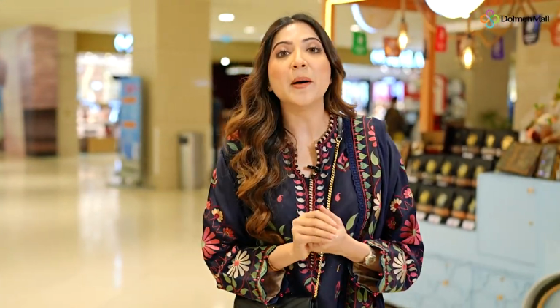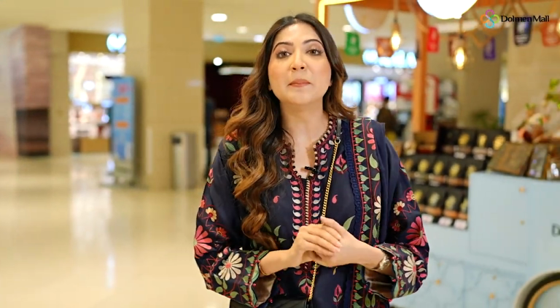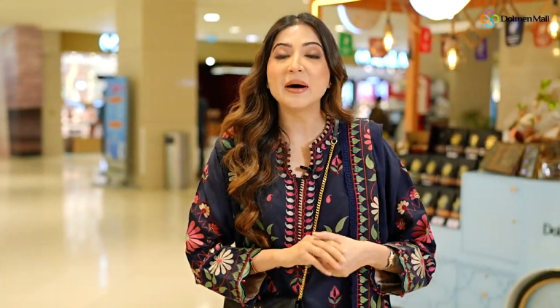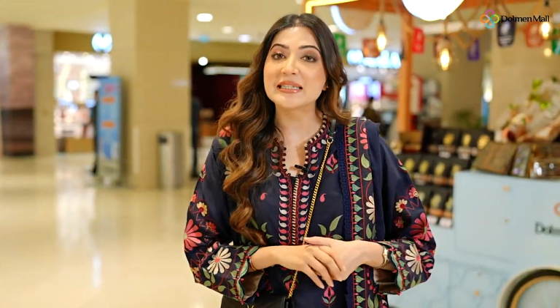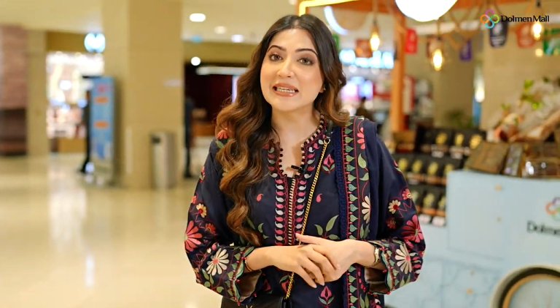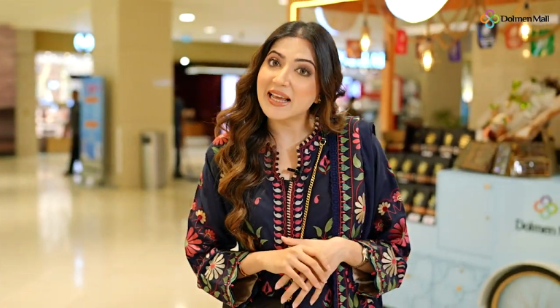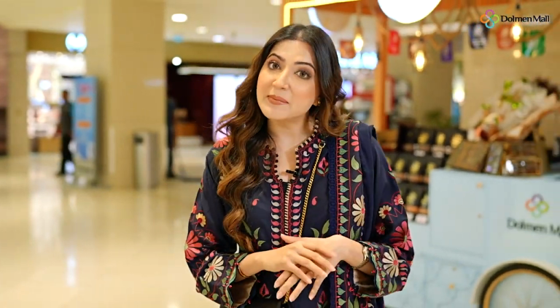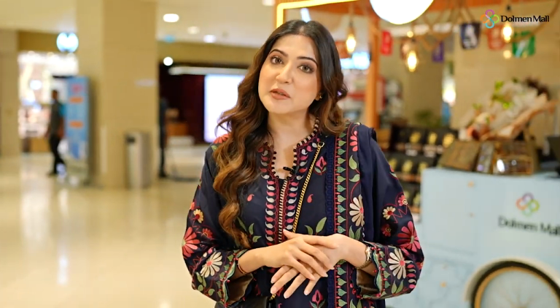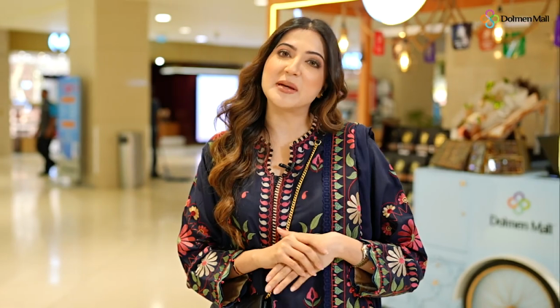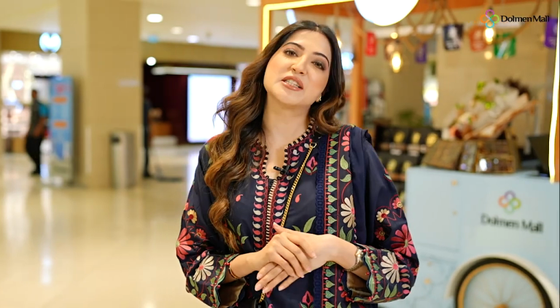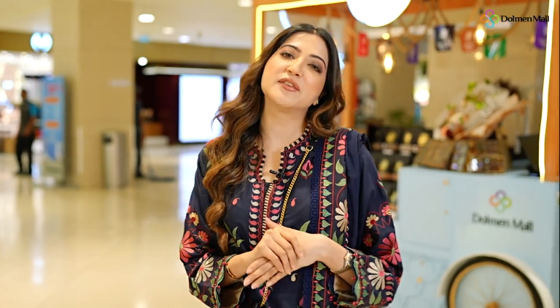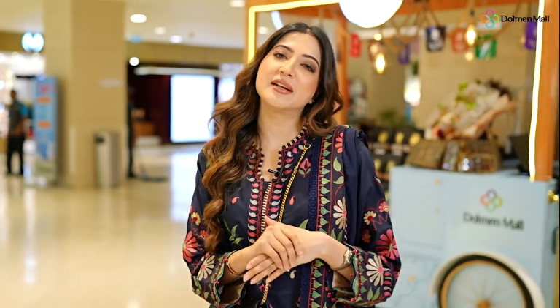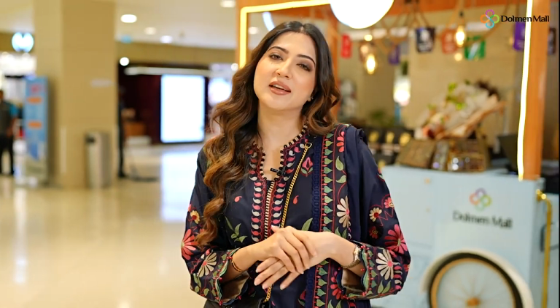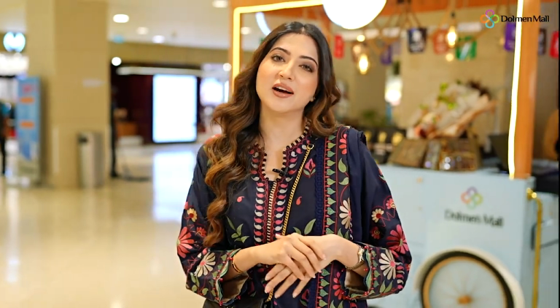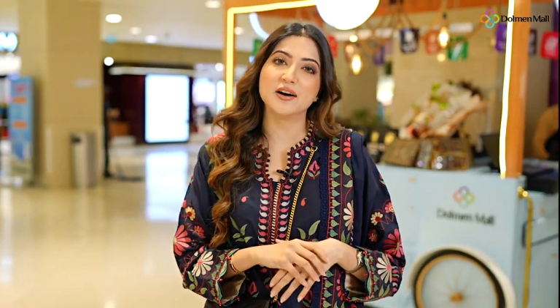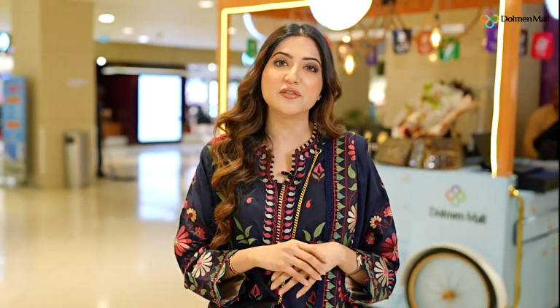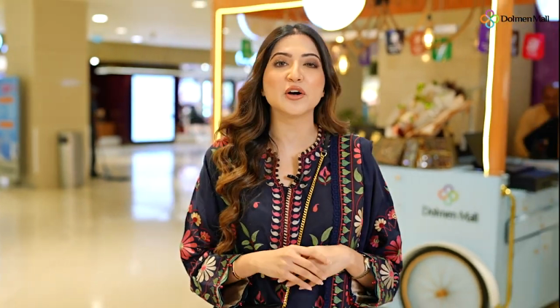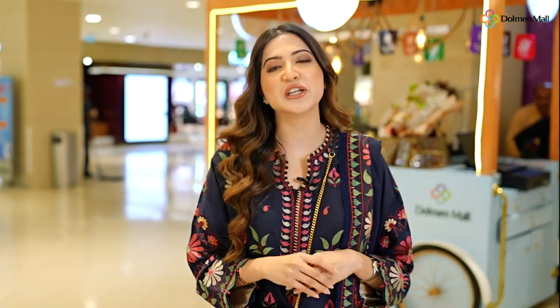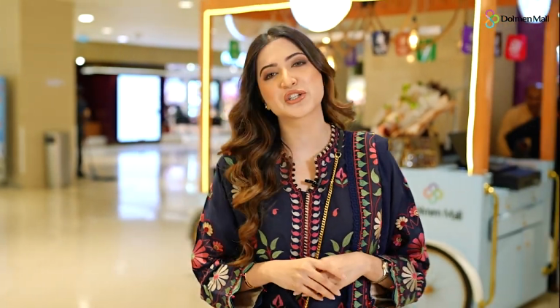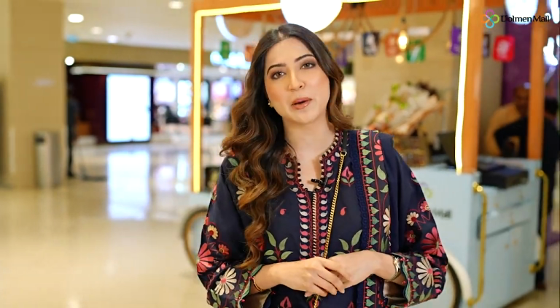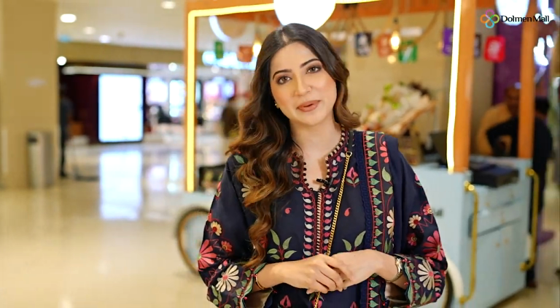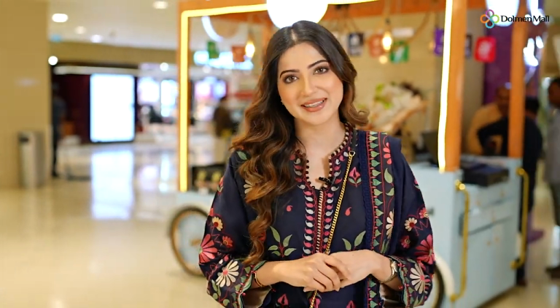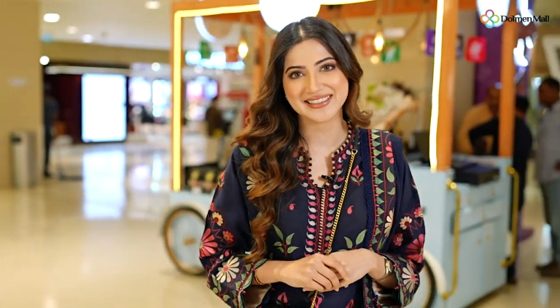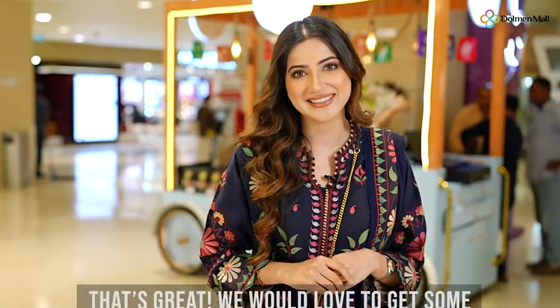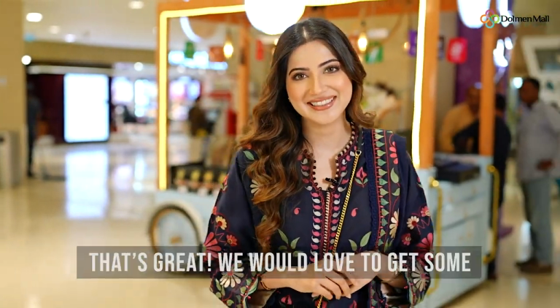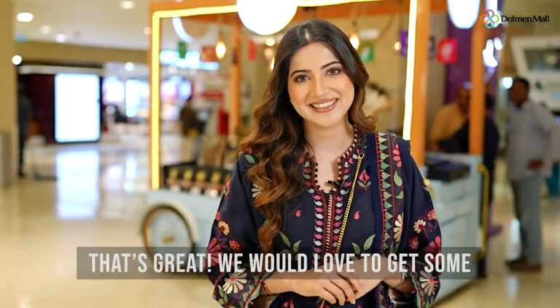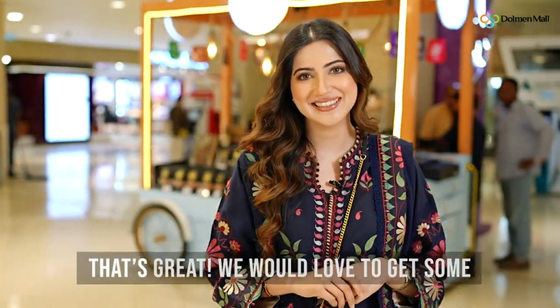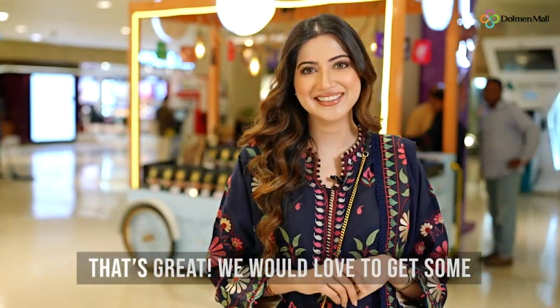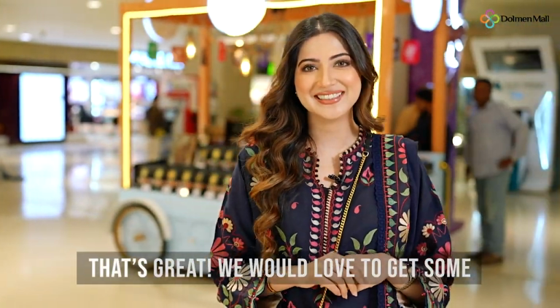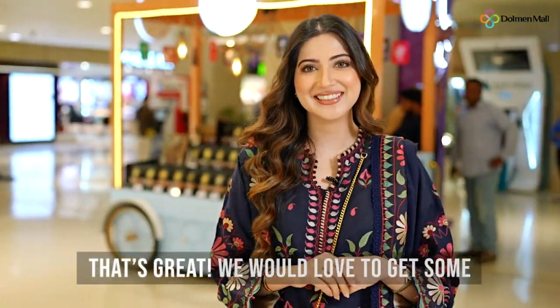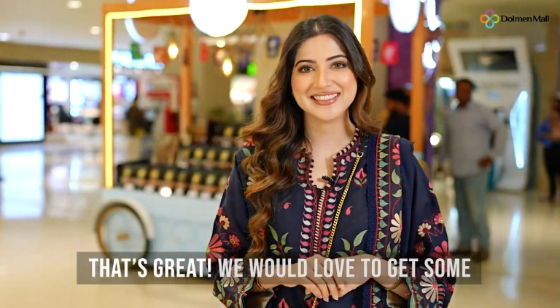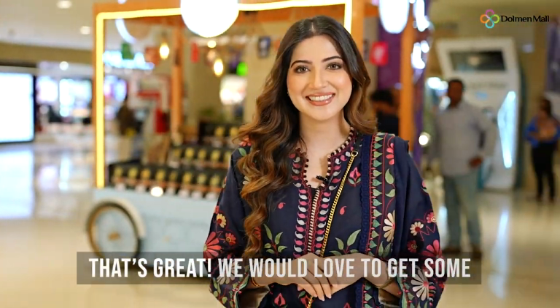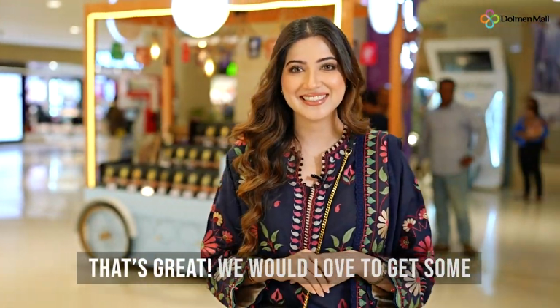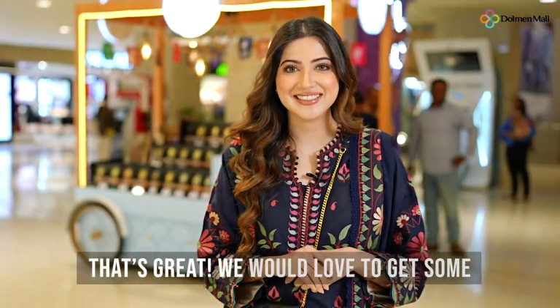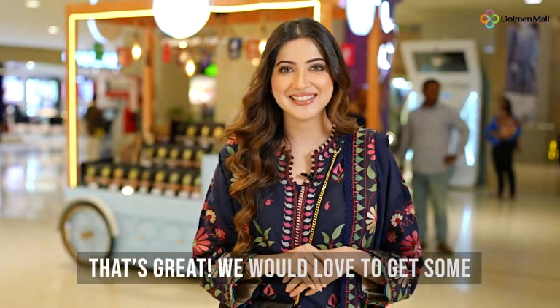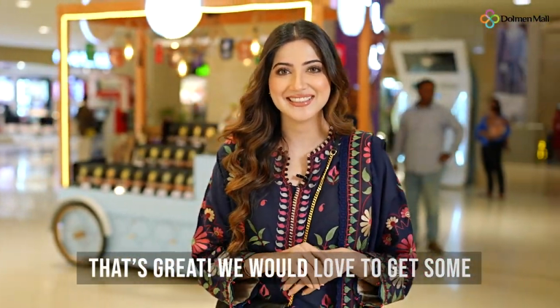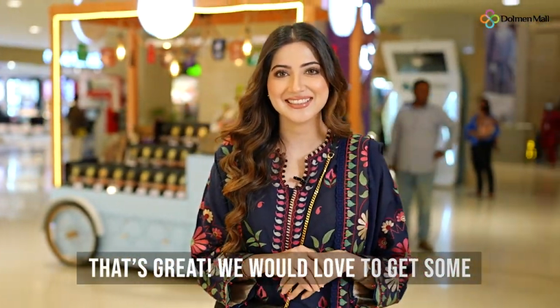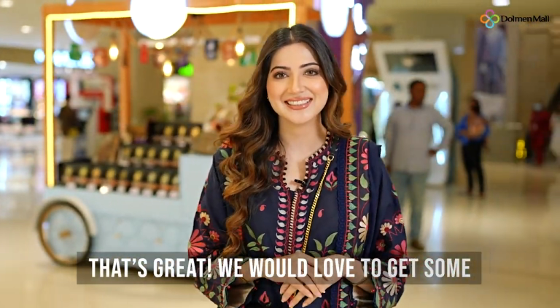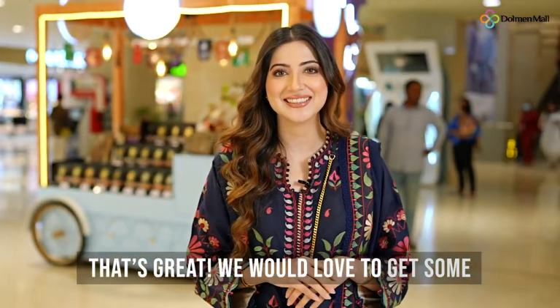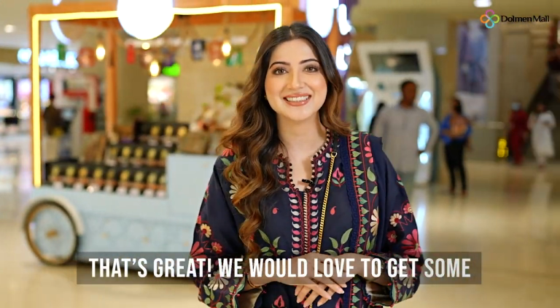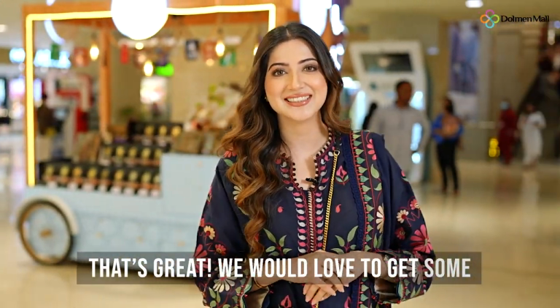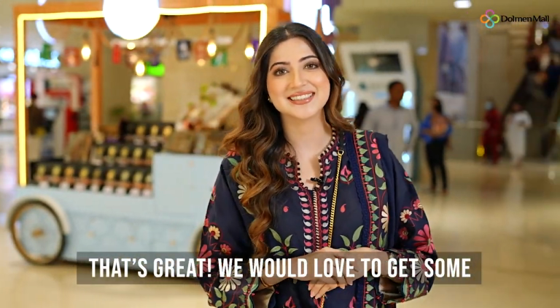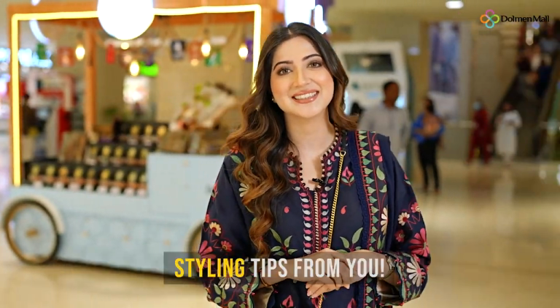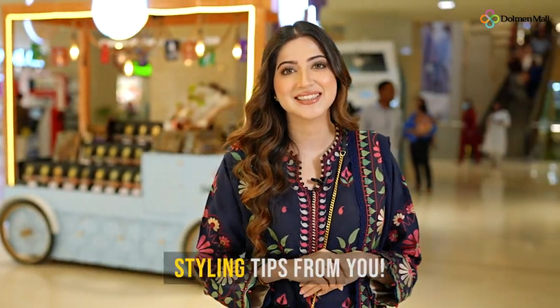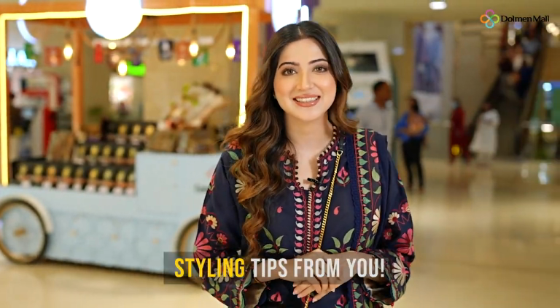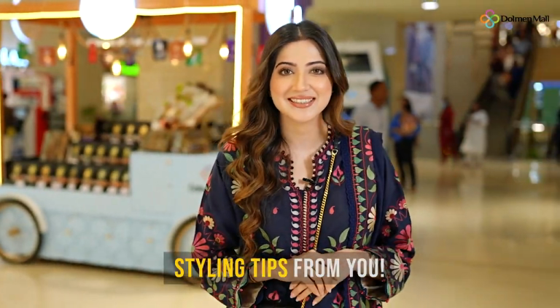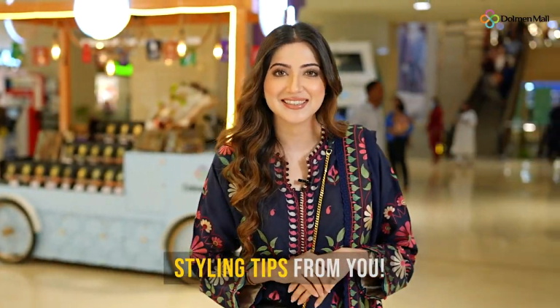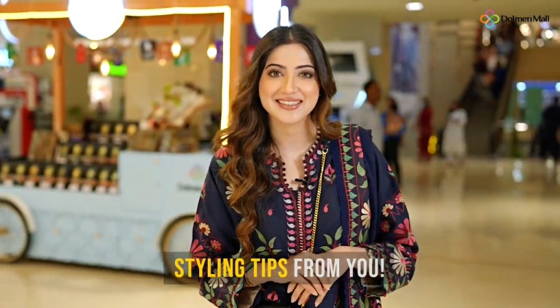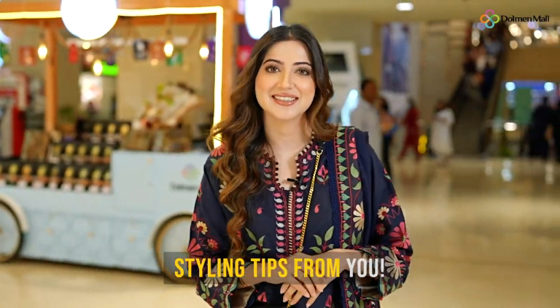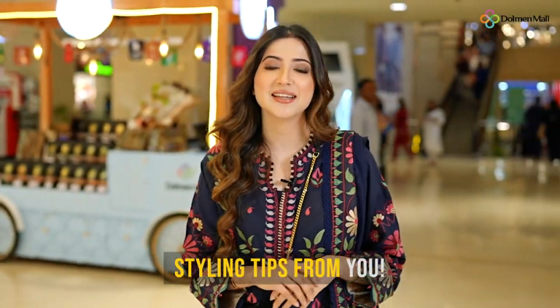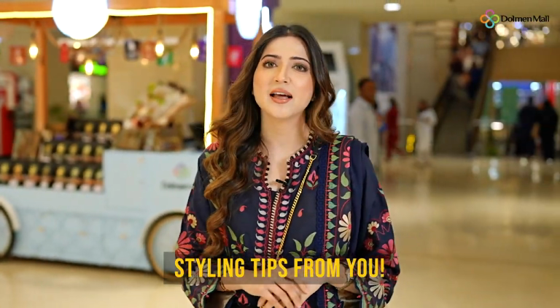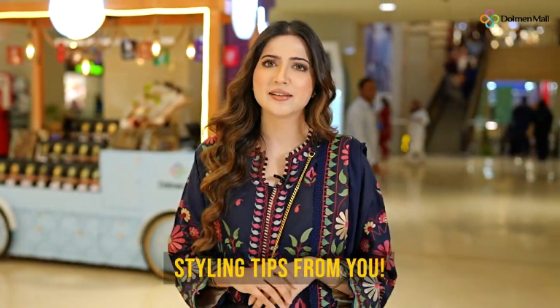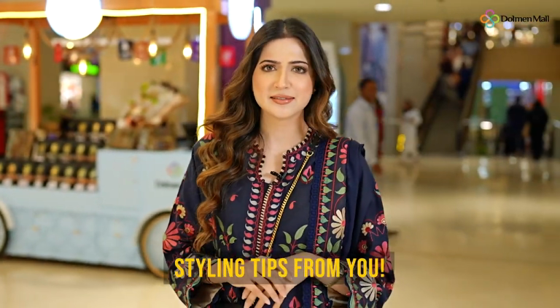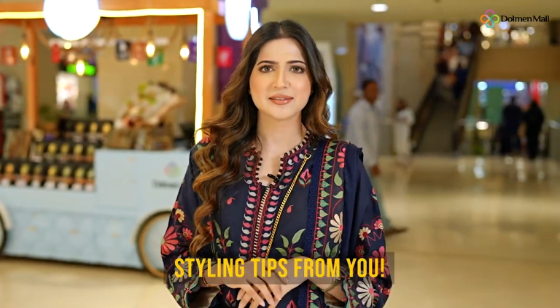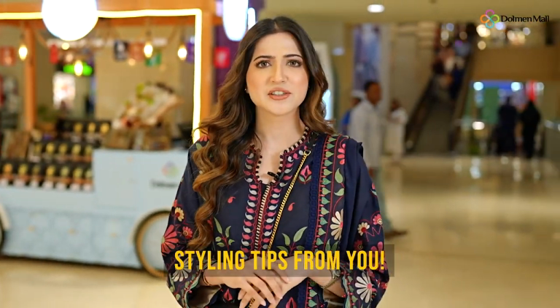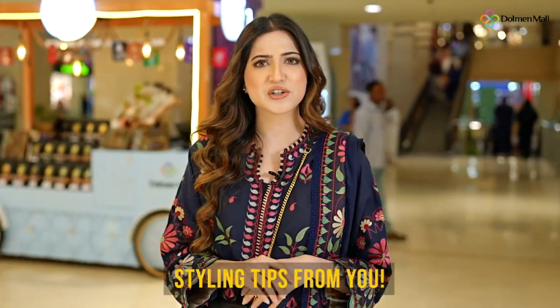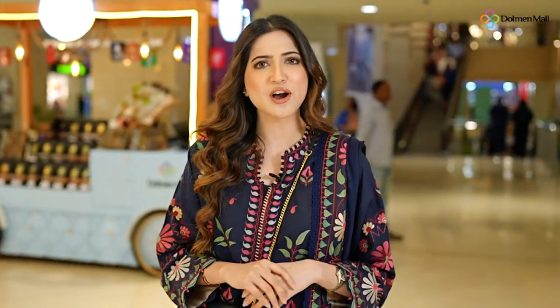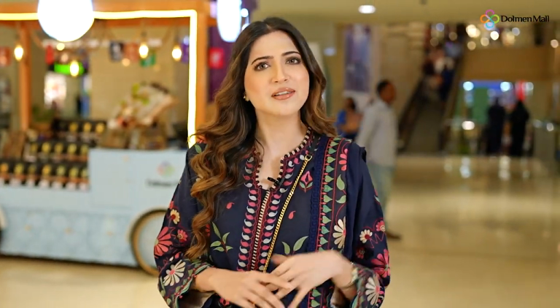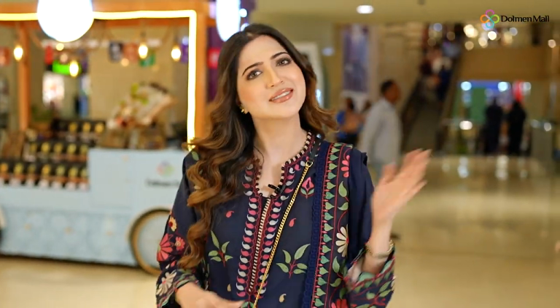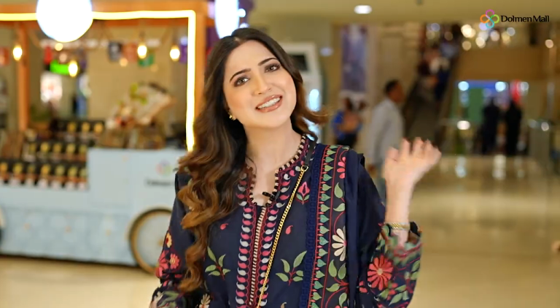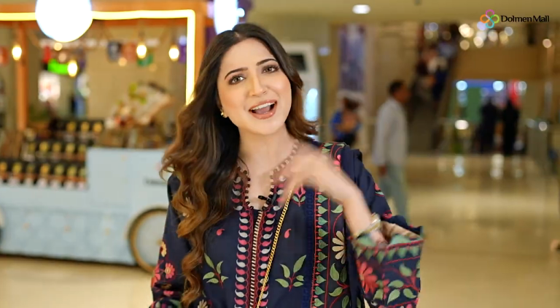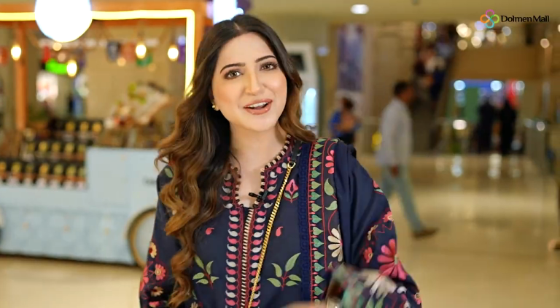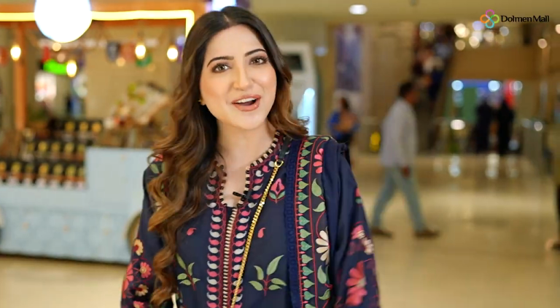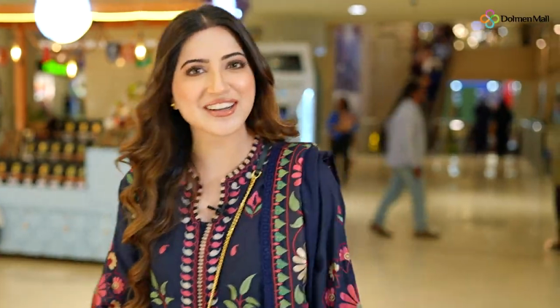But today I'm specifically here for Eid shopping. That's great! We would love to get some styling tips from you. Sure! Tag along!